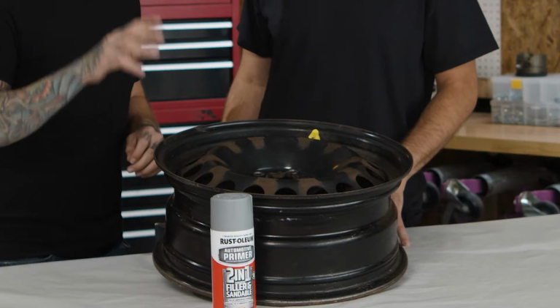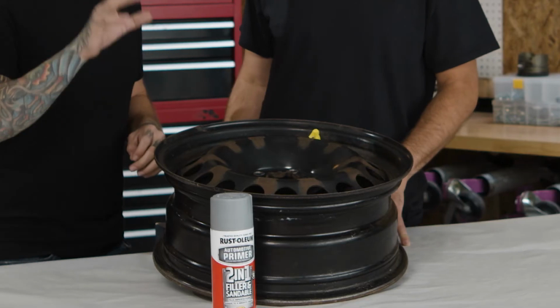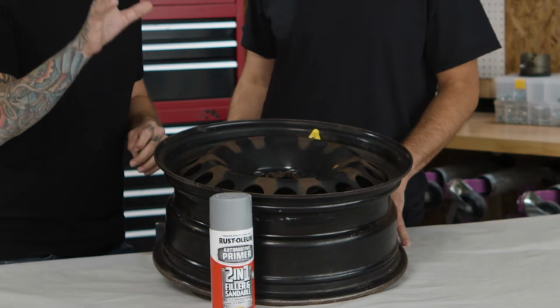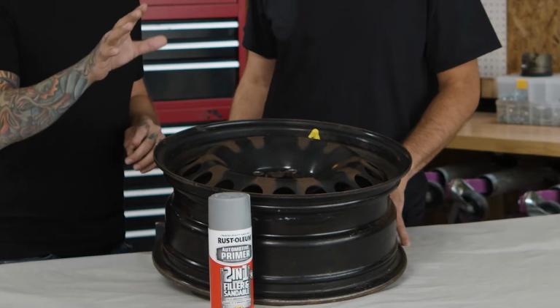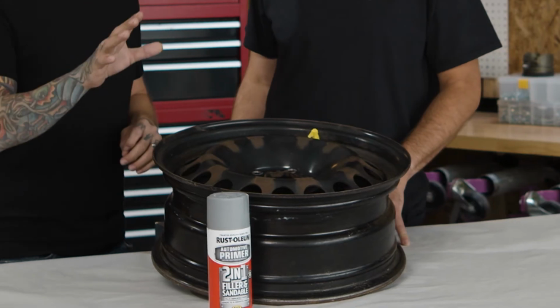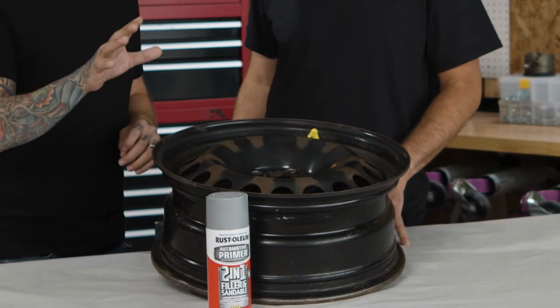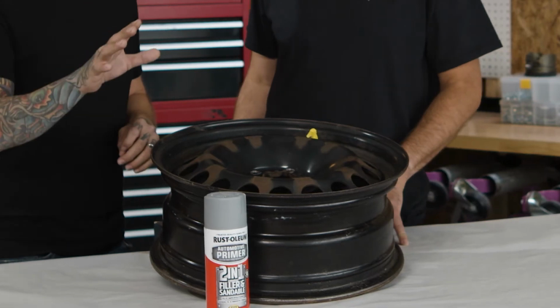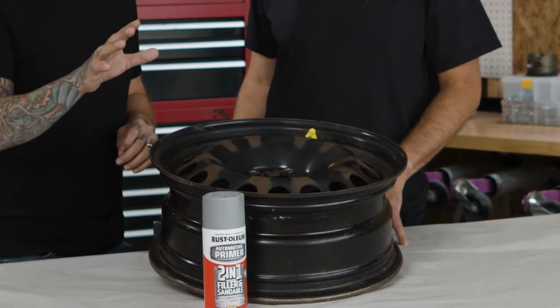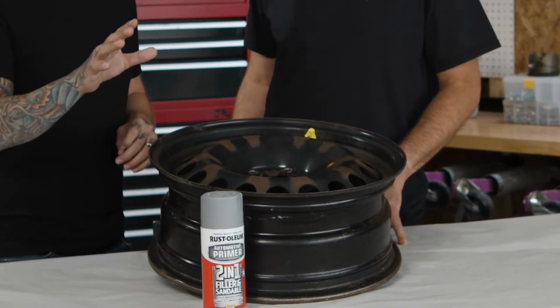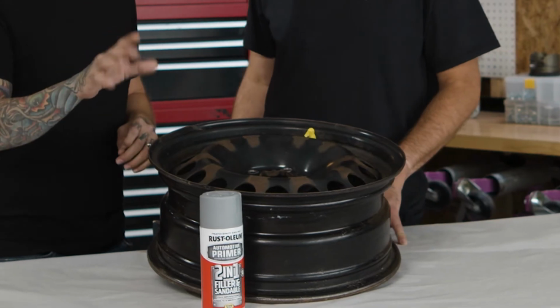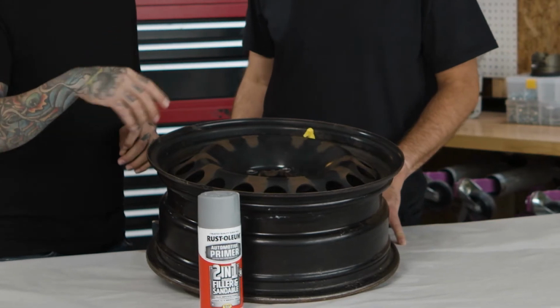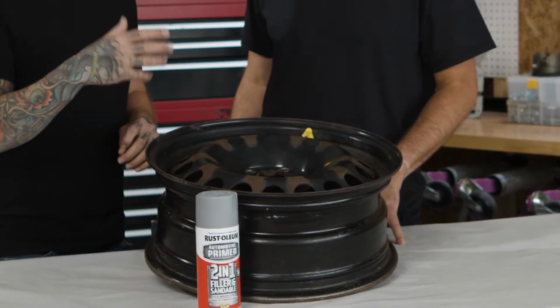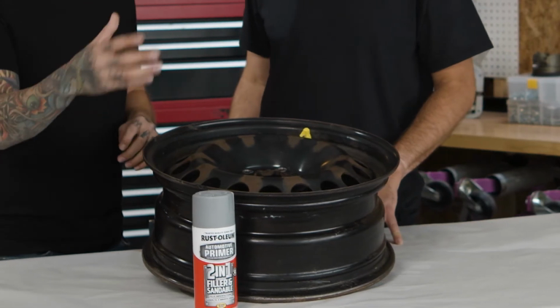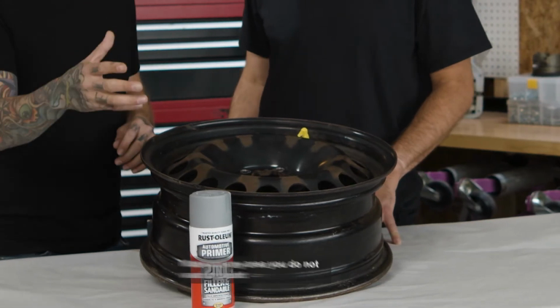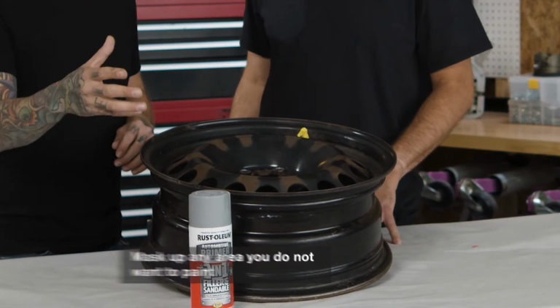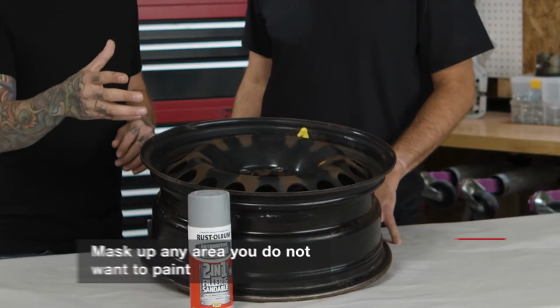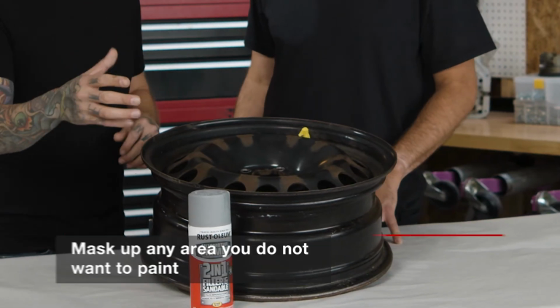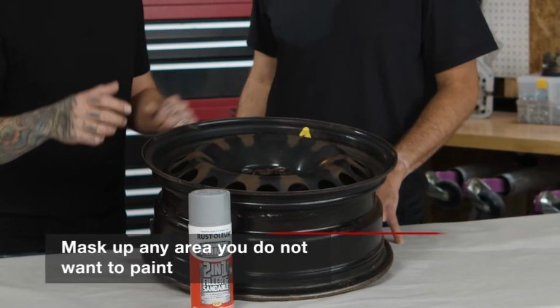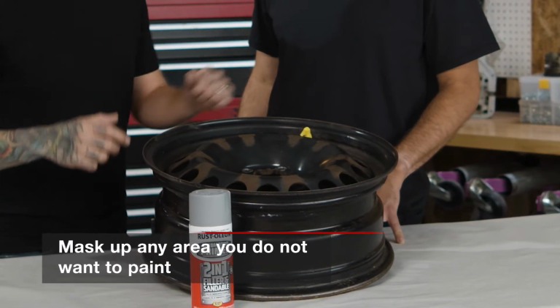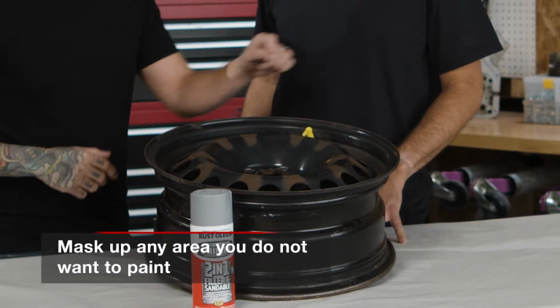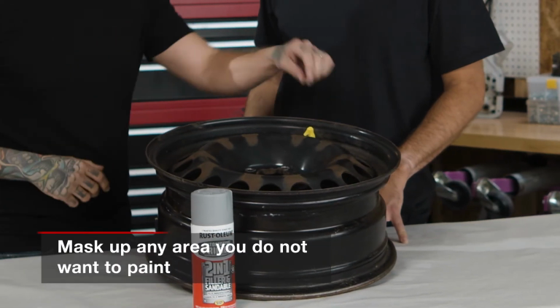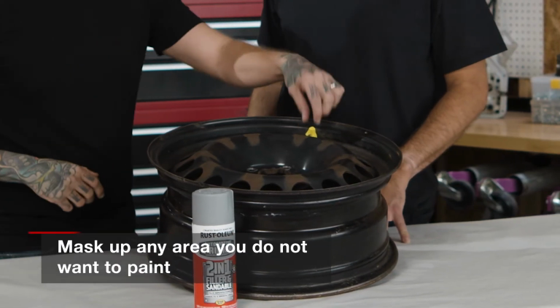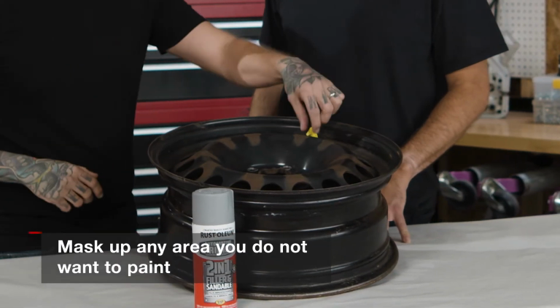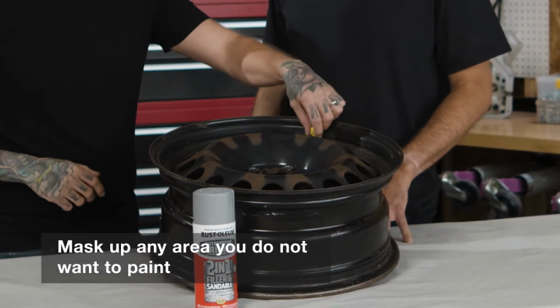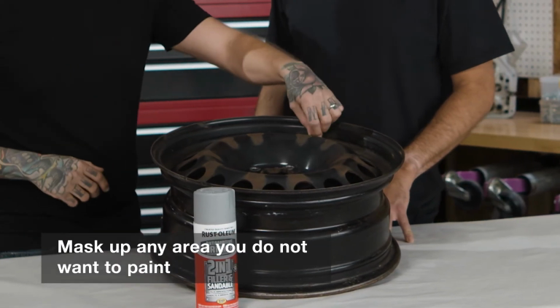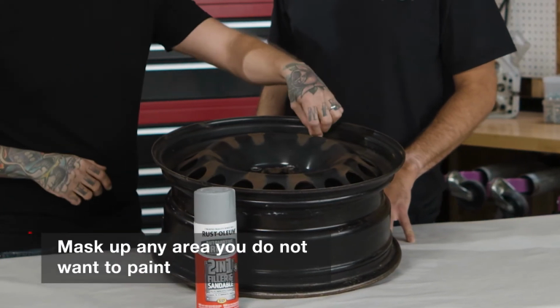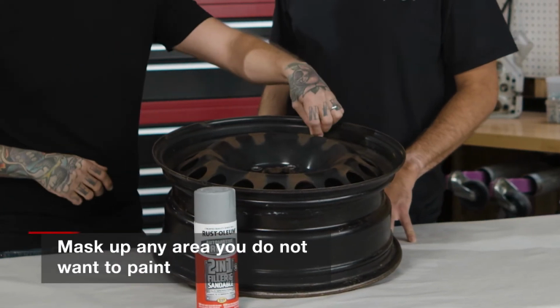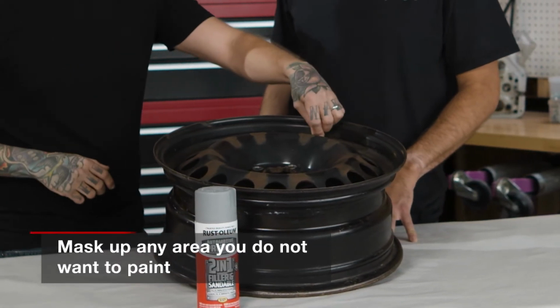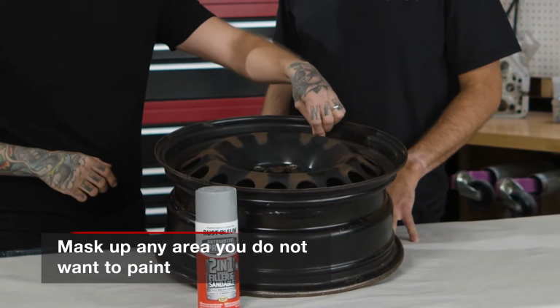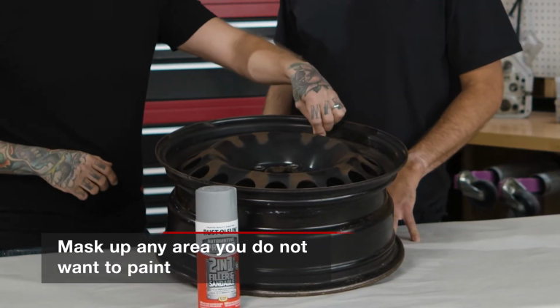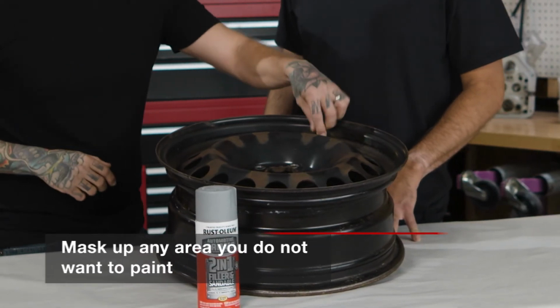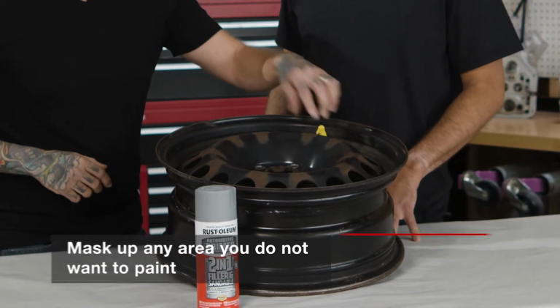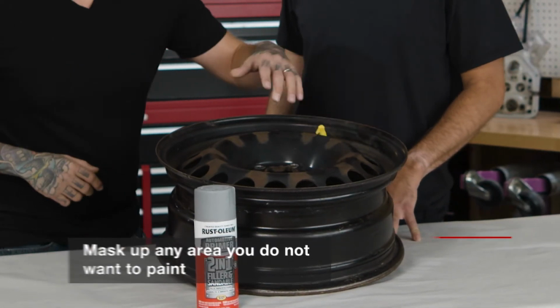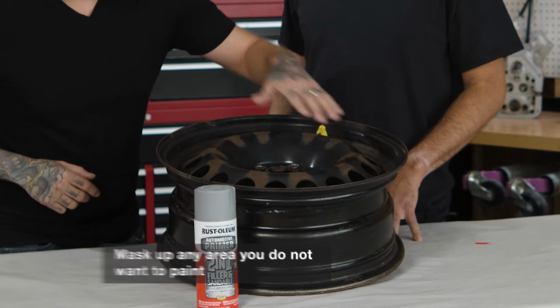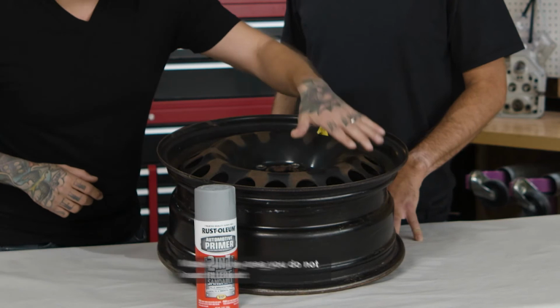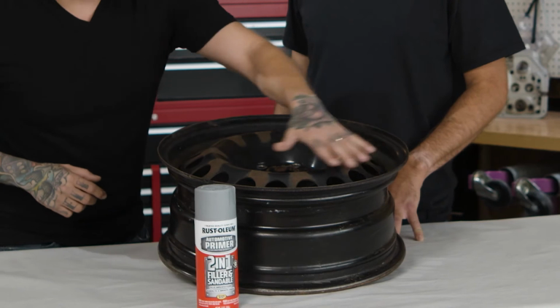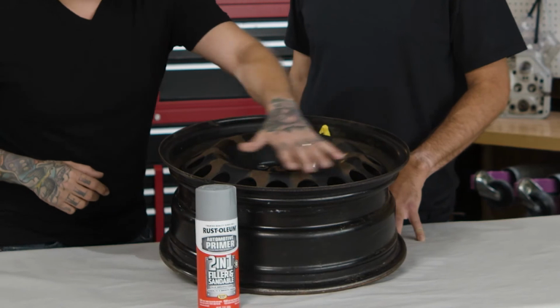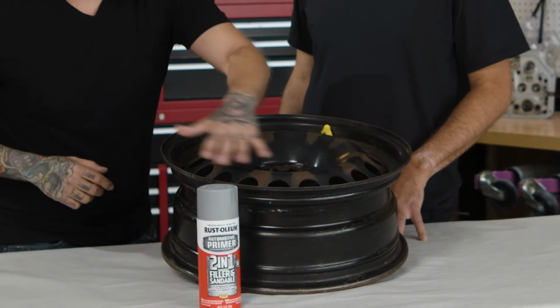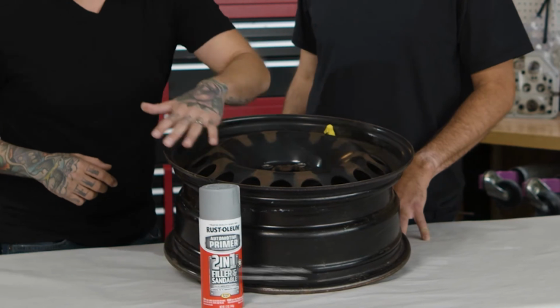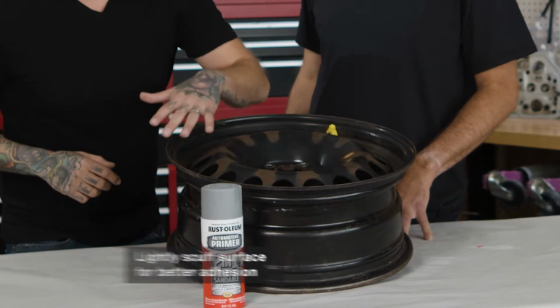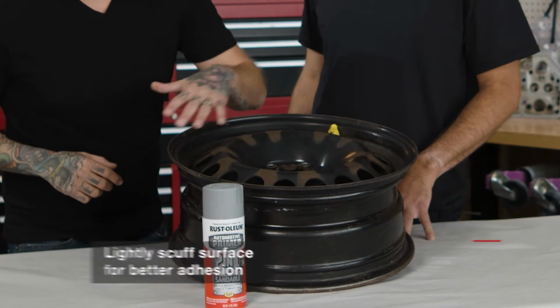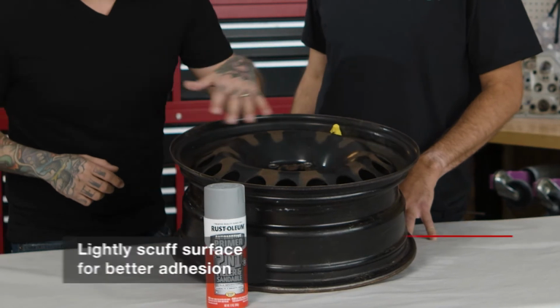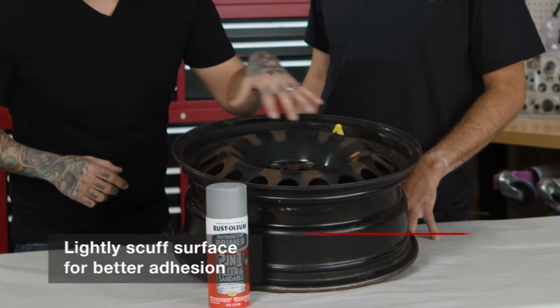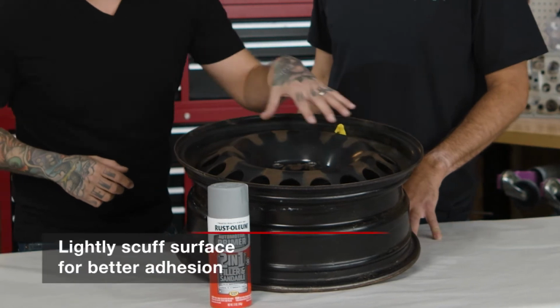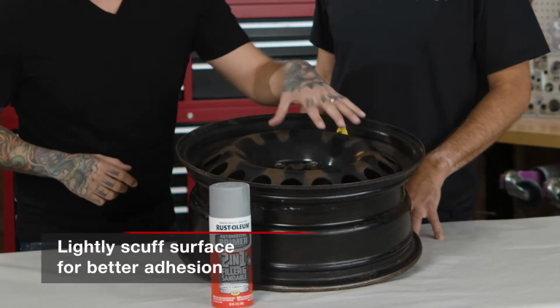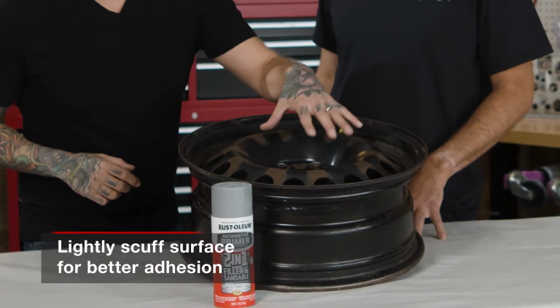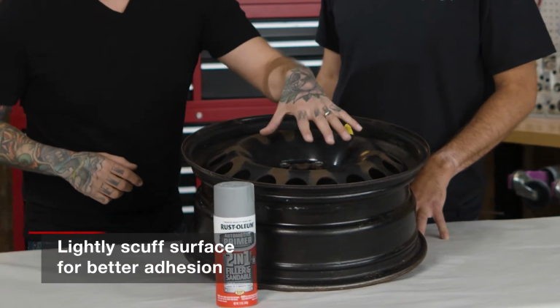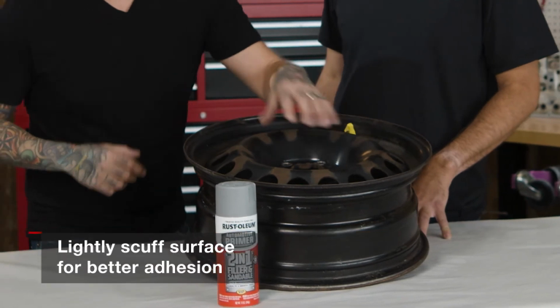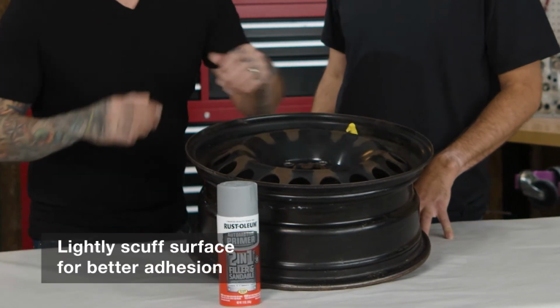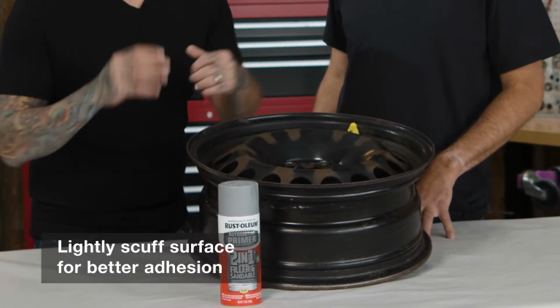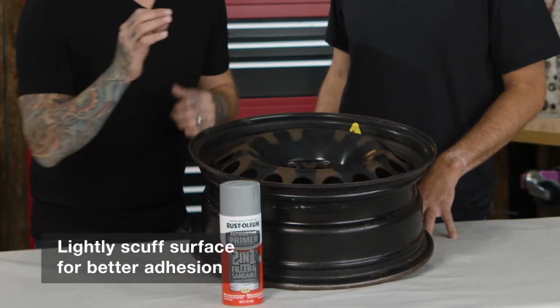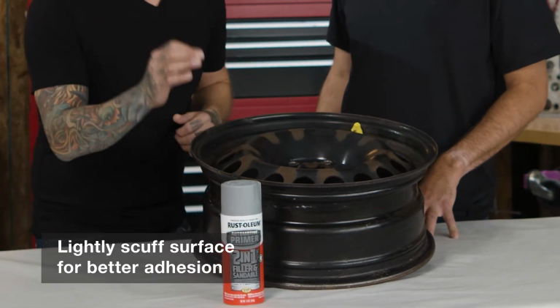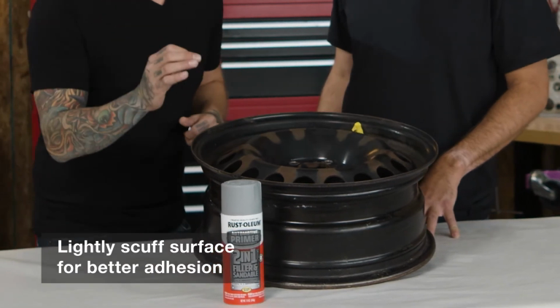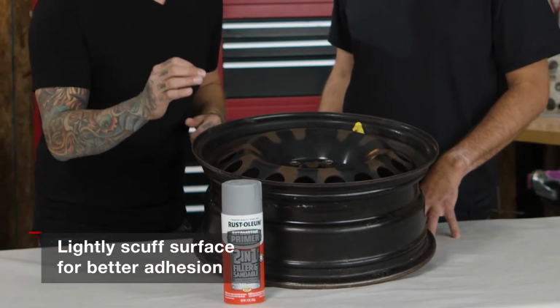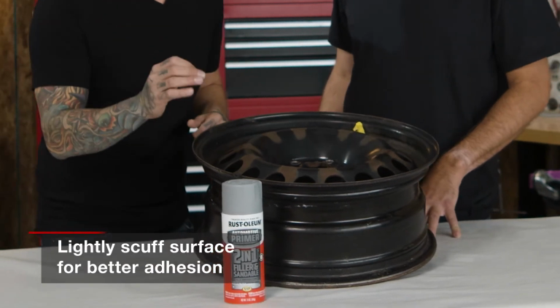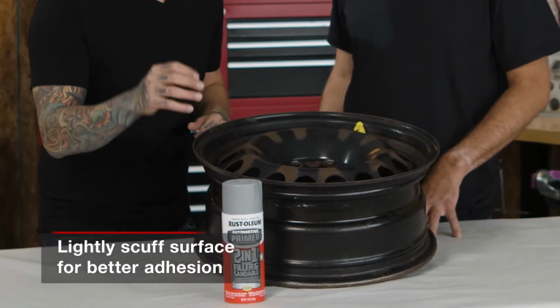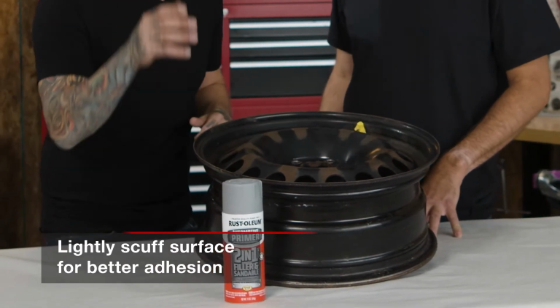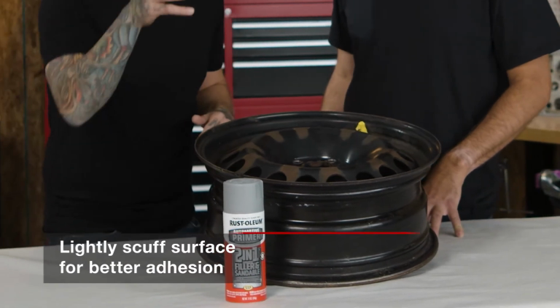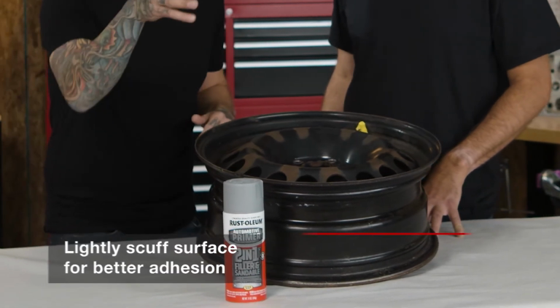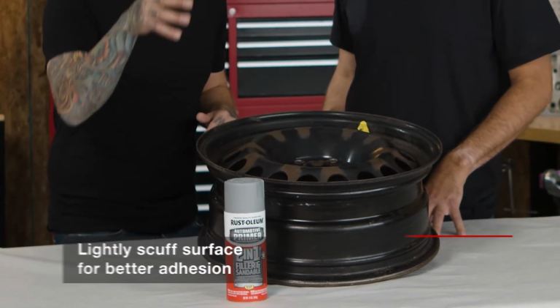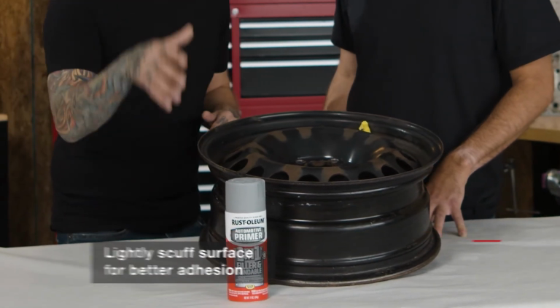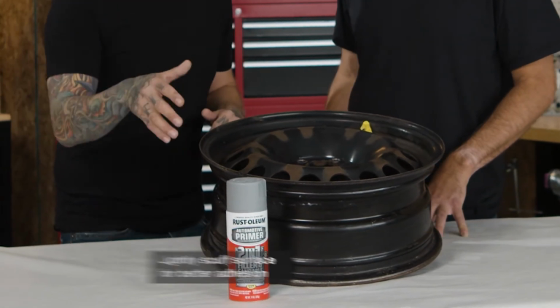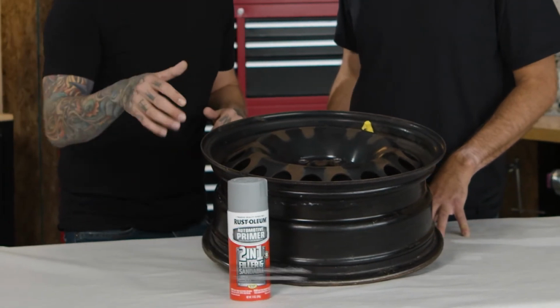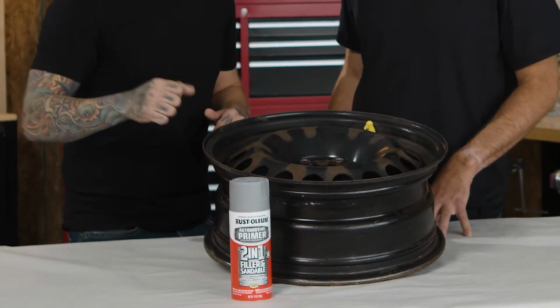We went through a couple of steps to get it to that point. We've masked up the valve stem, we've scuffed up the entire surface and cleaned it as well, and prepped it for our primer.